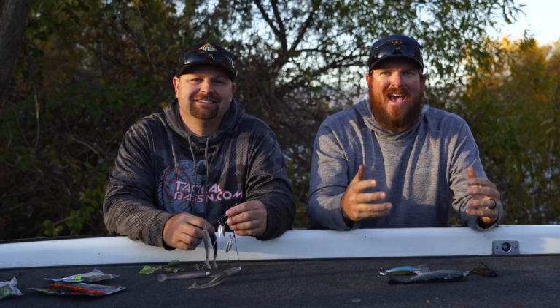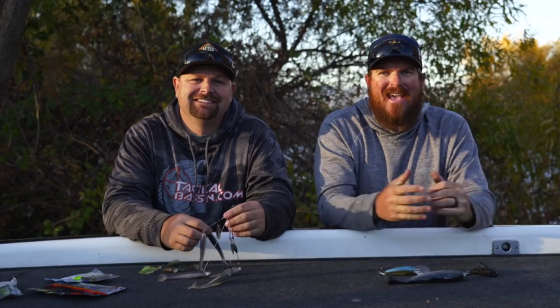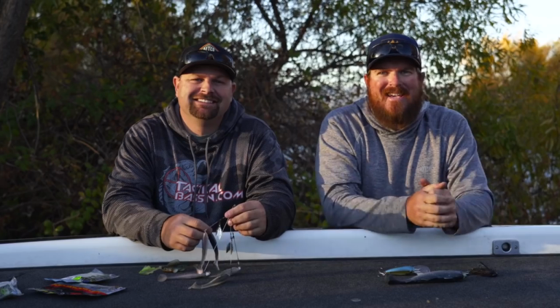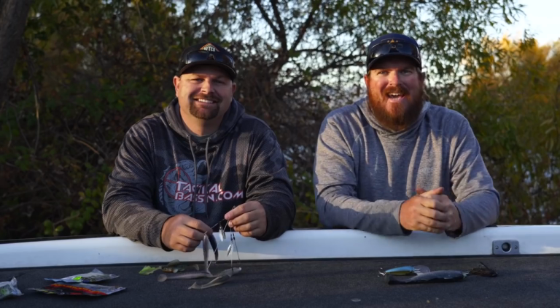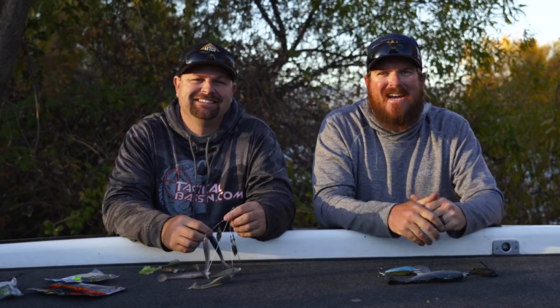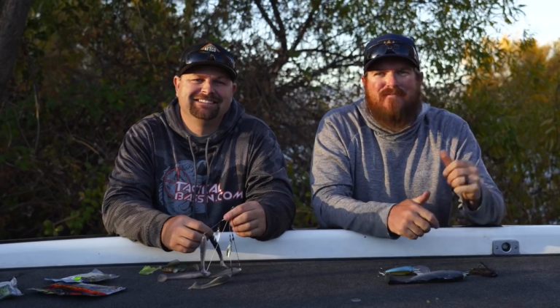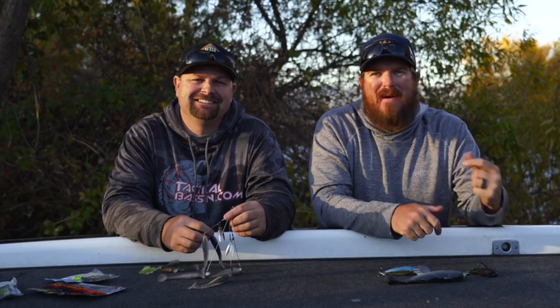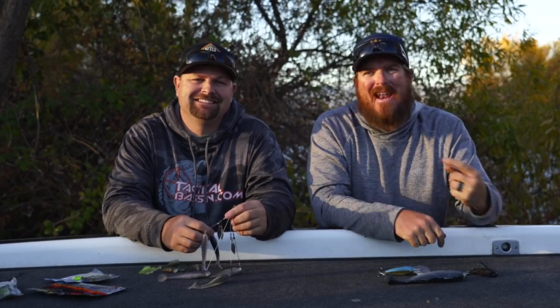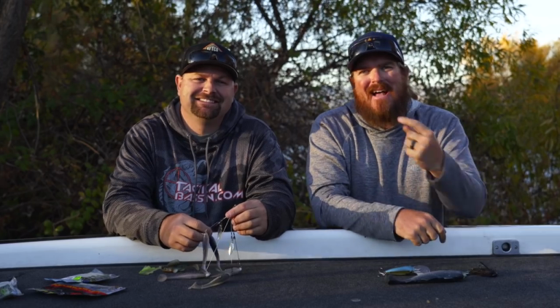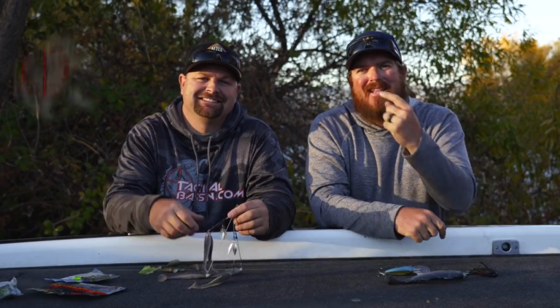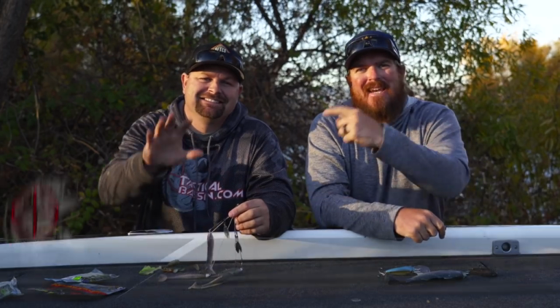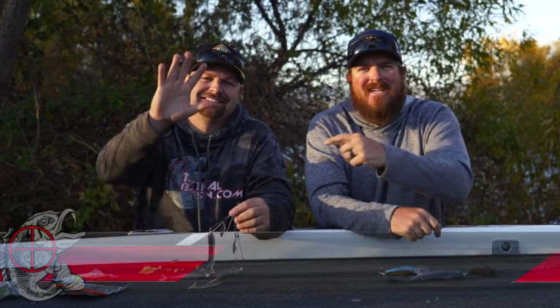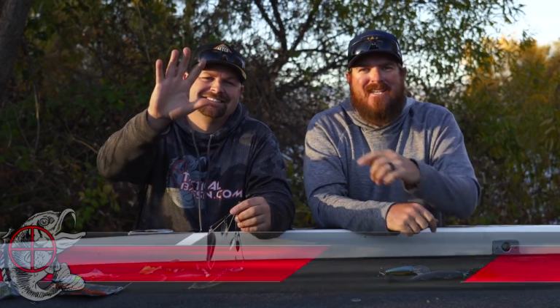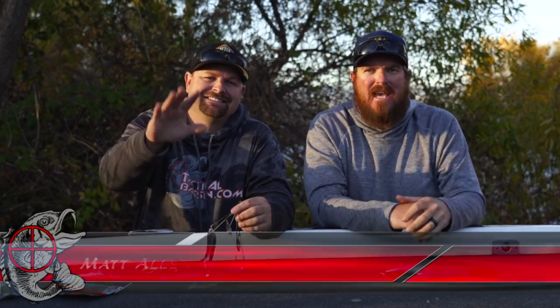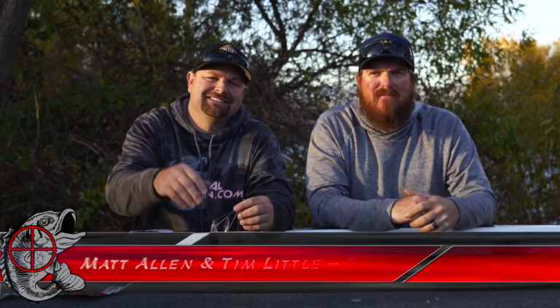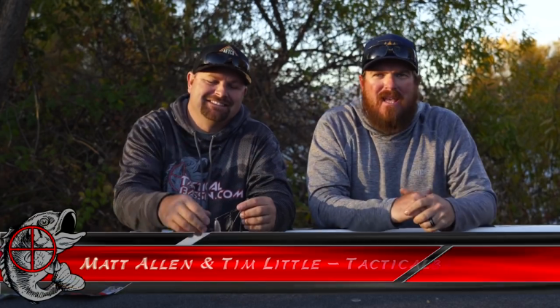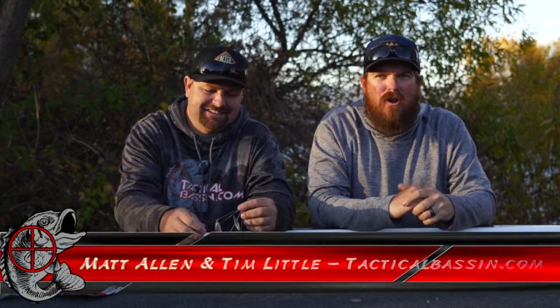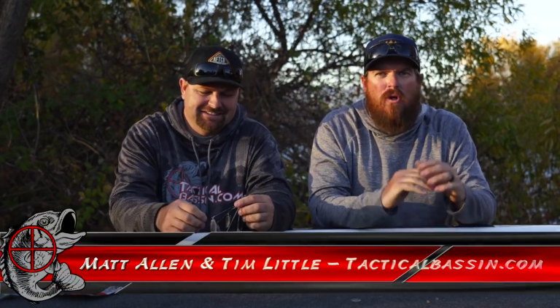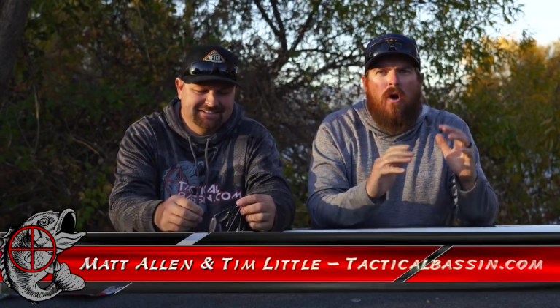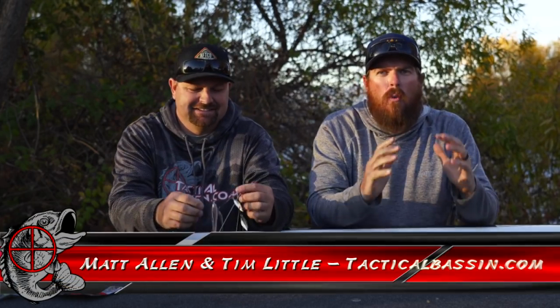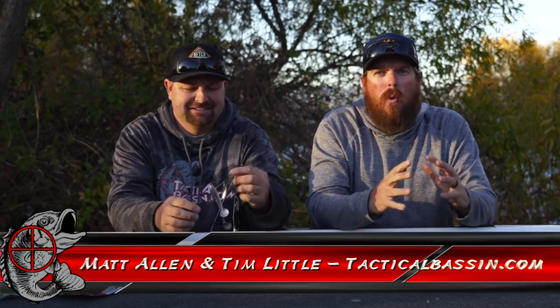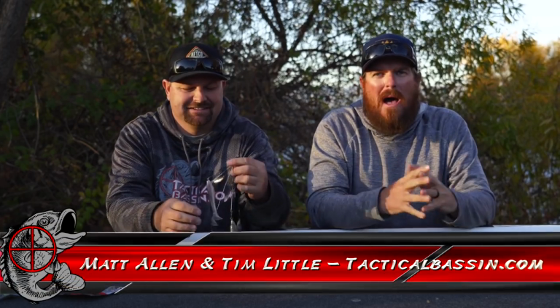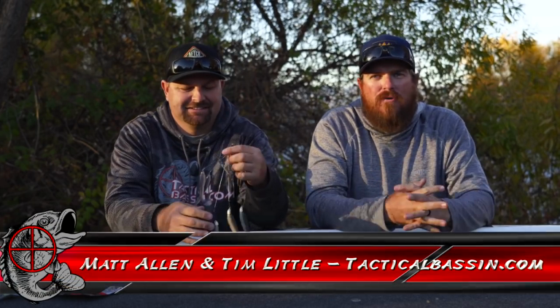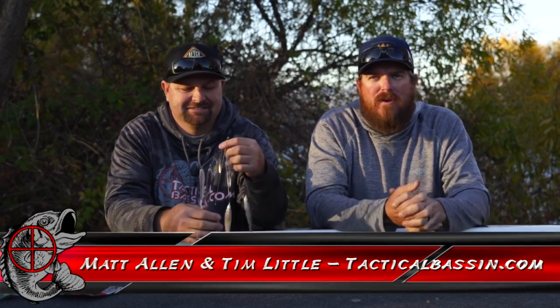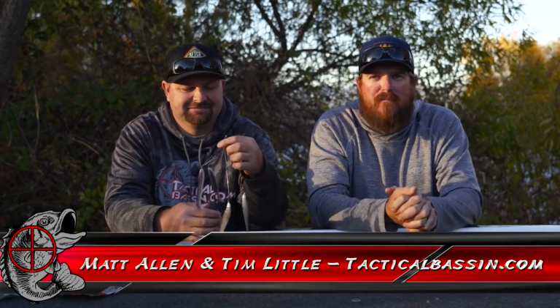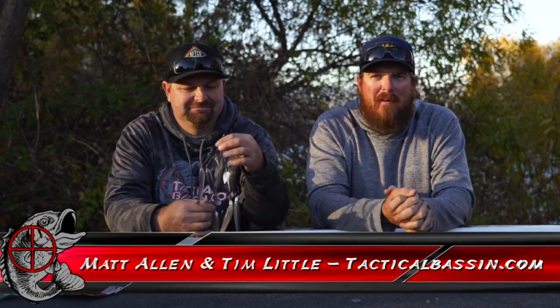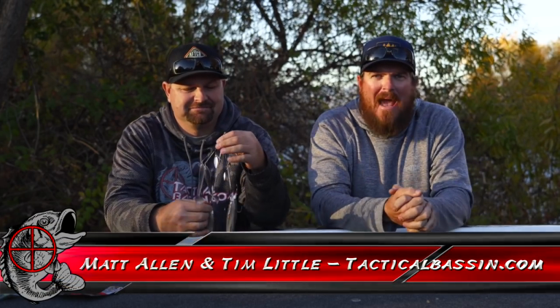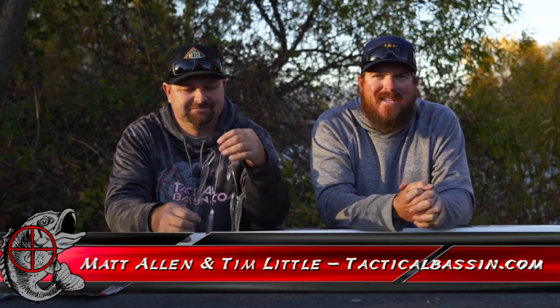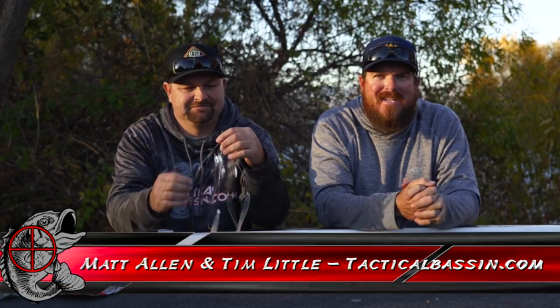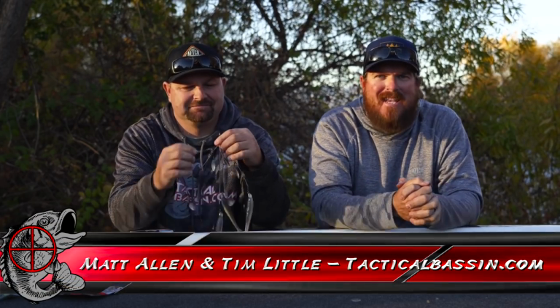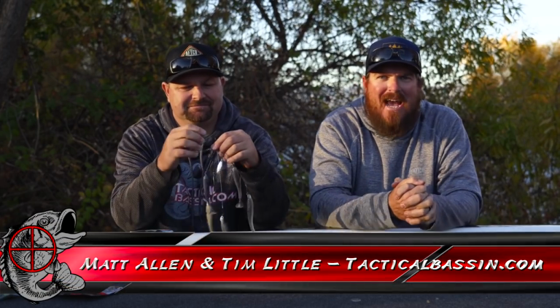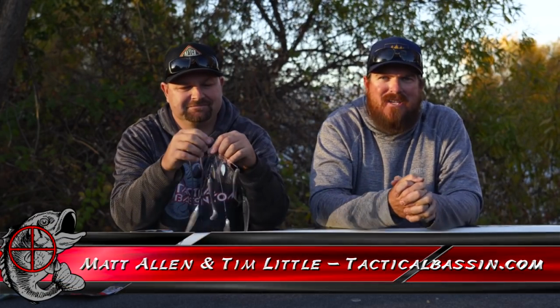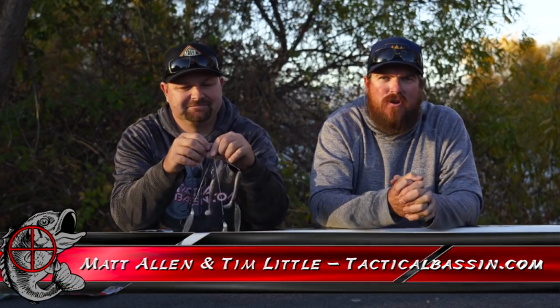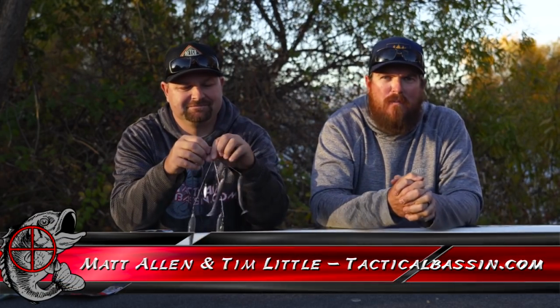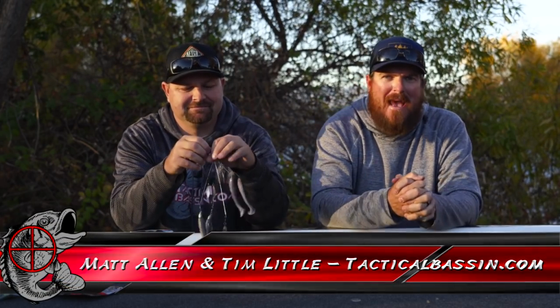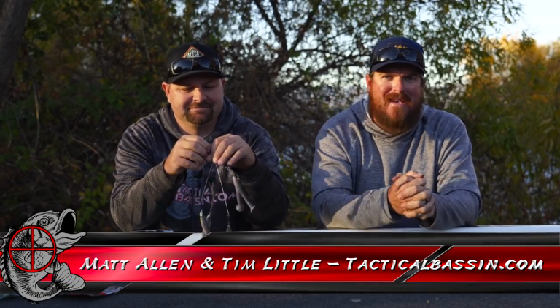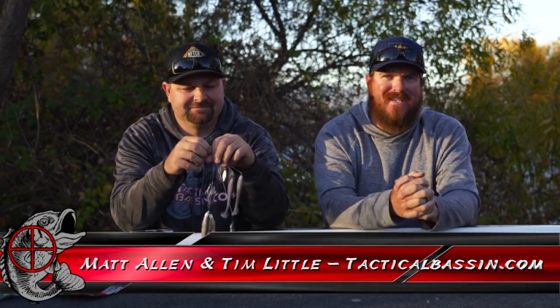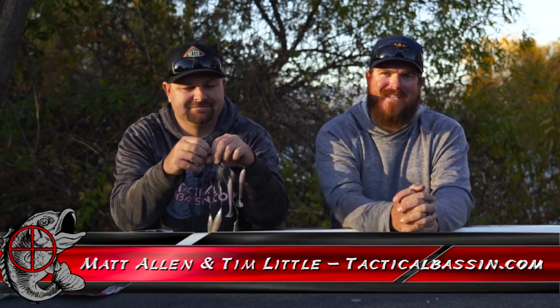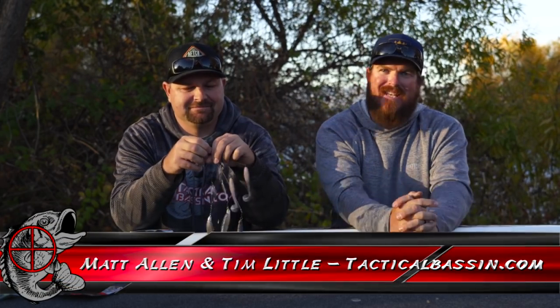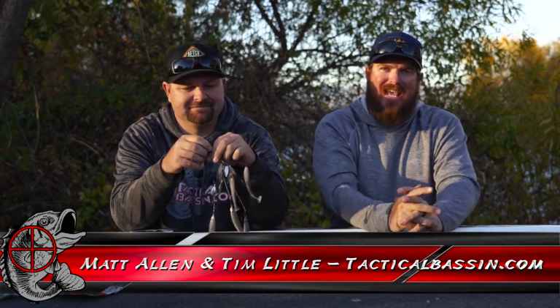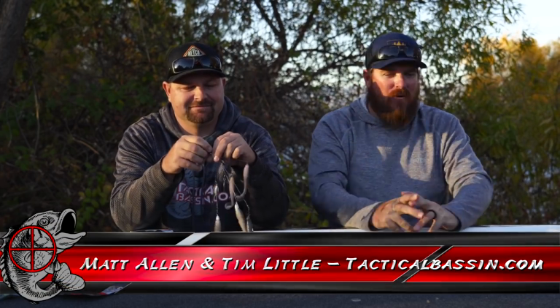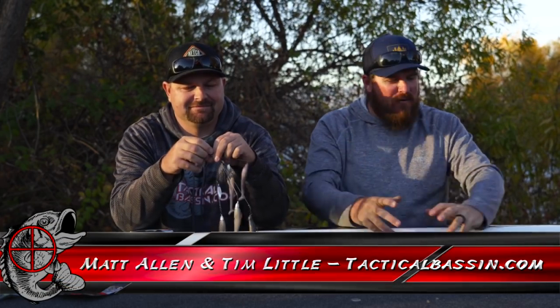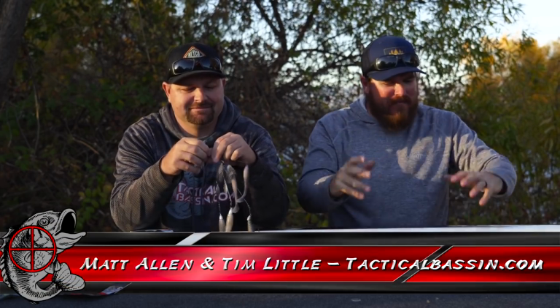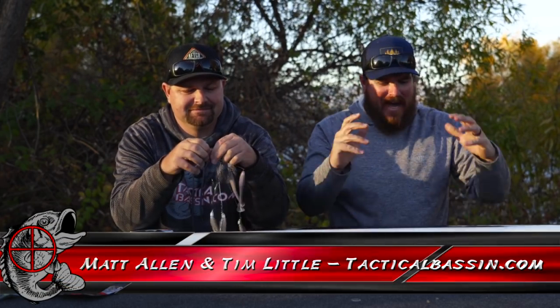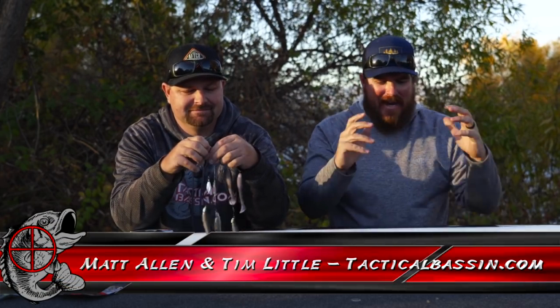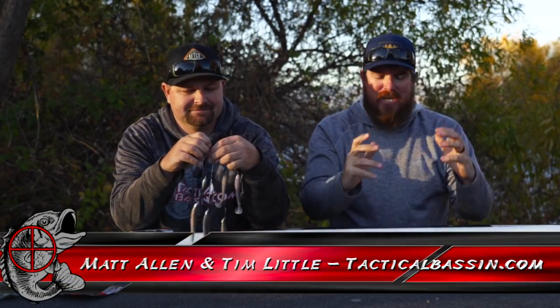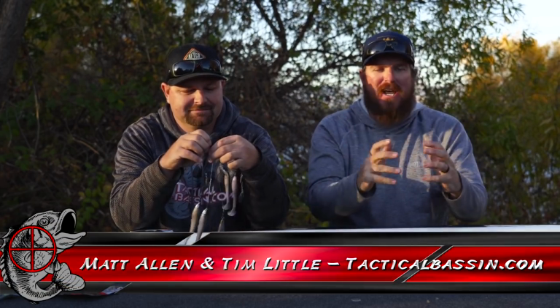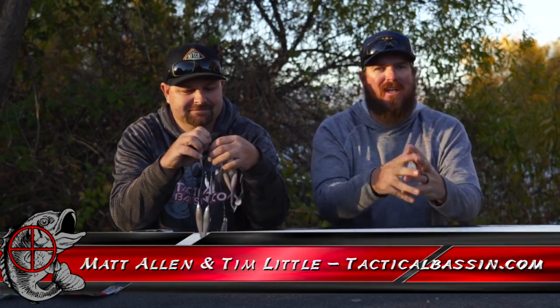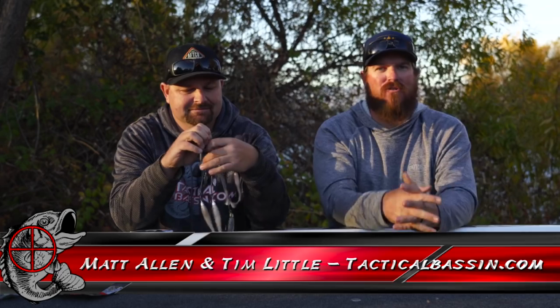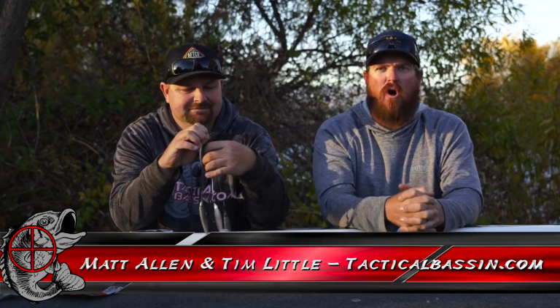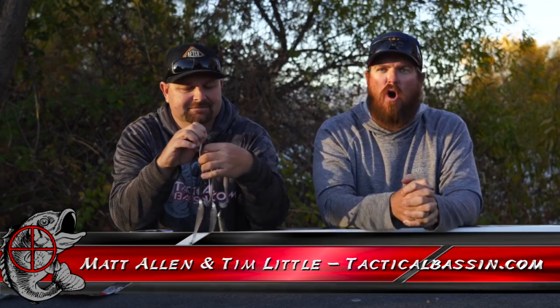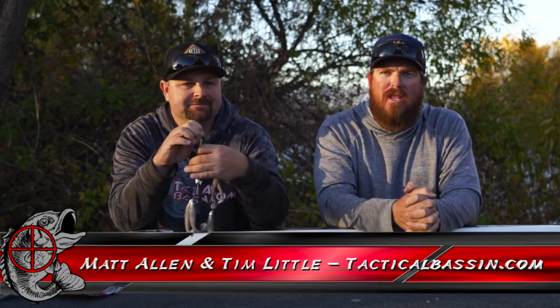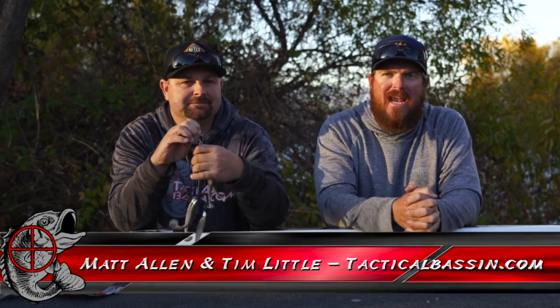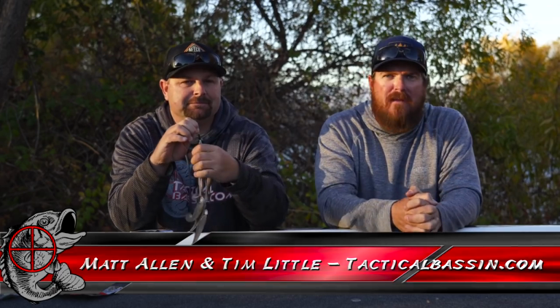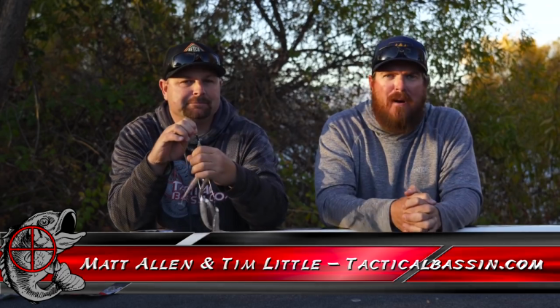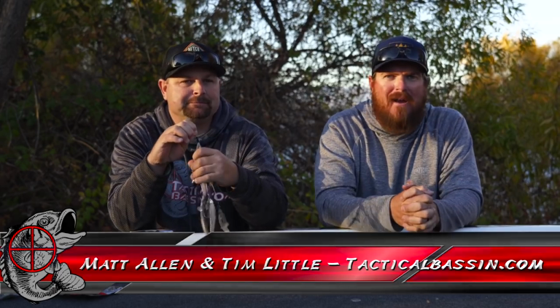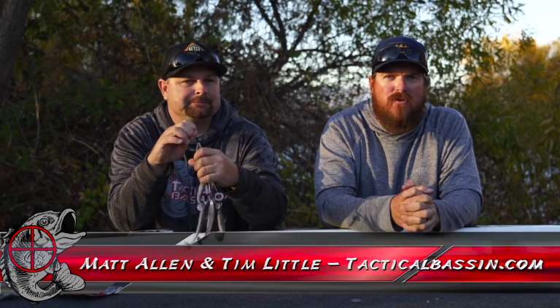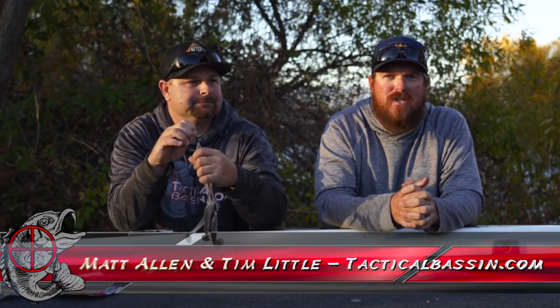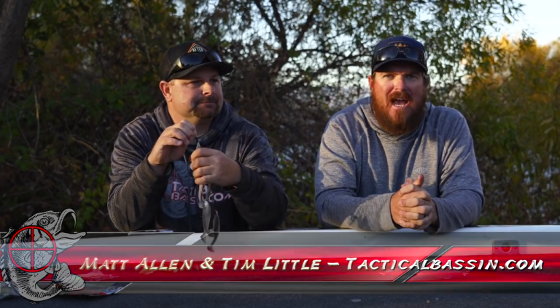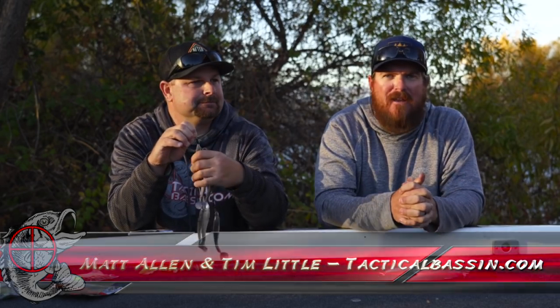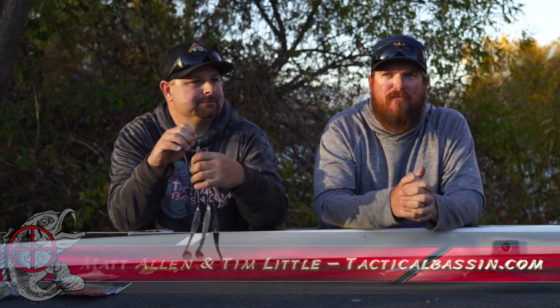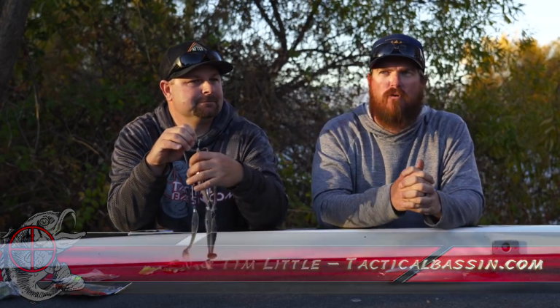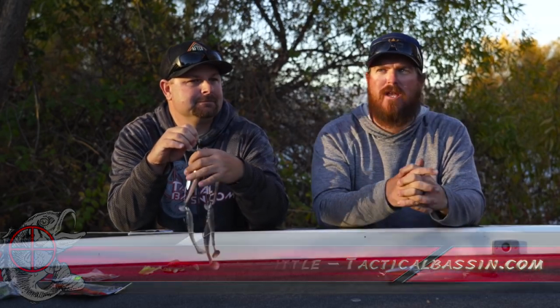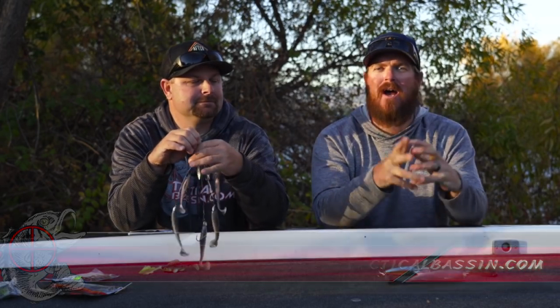Hey you guys, Matt Allen, Tim Little. Welcome back to Tactical Bass and today we've got another Holiday Buyer's Guide for you.